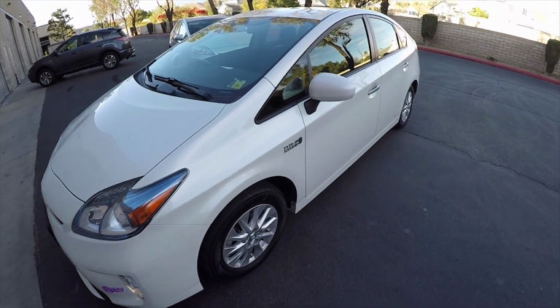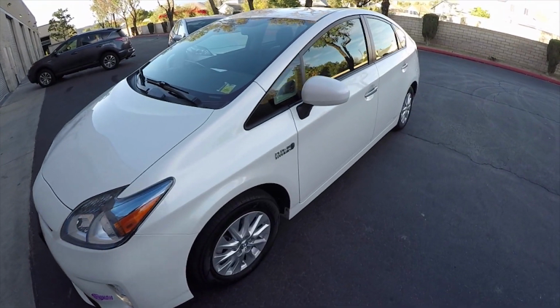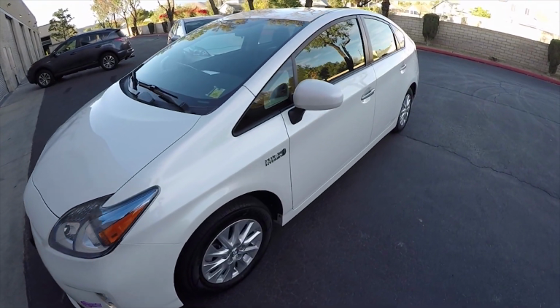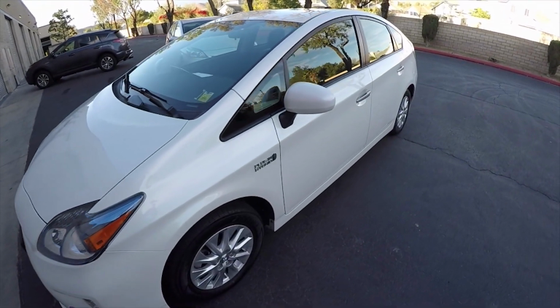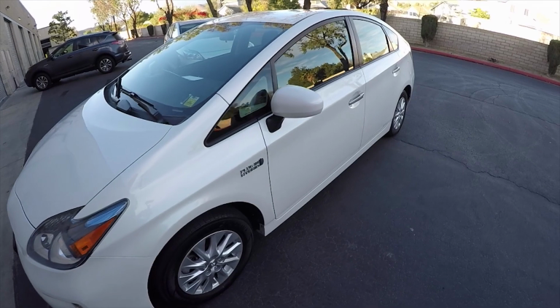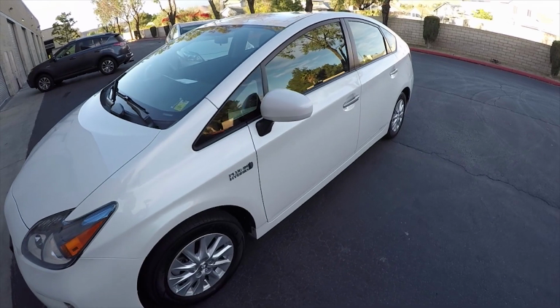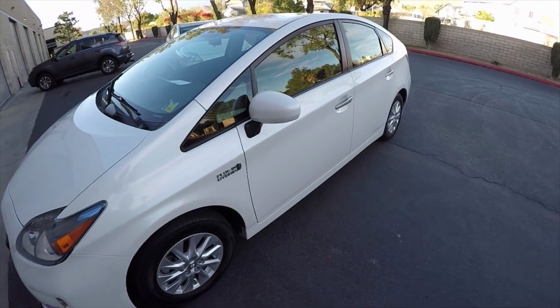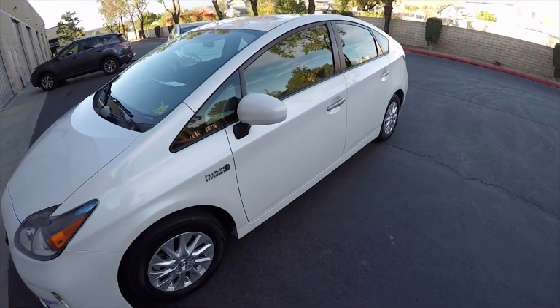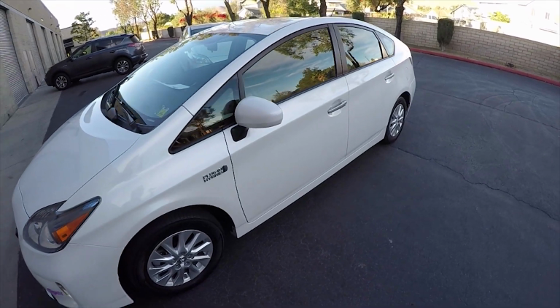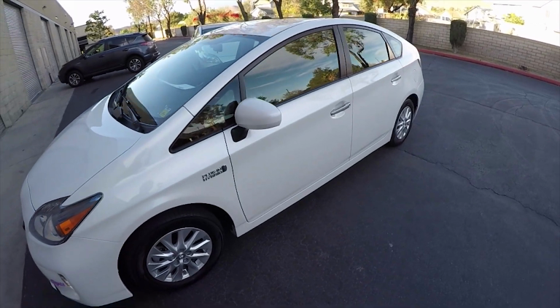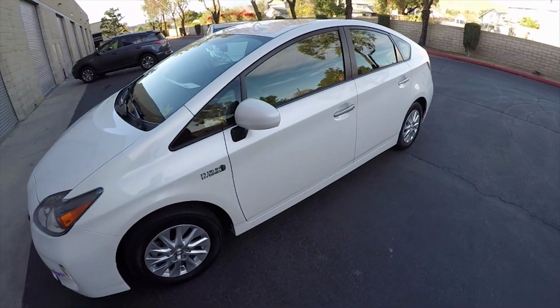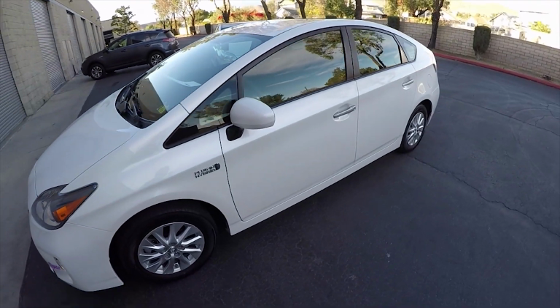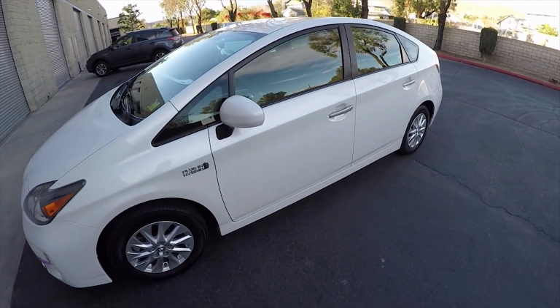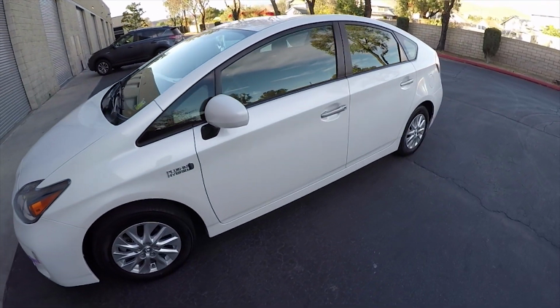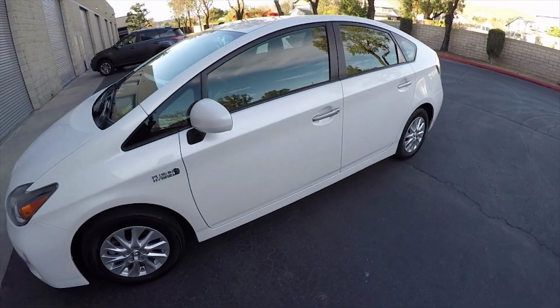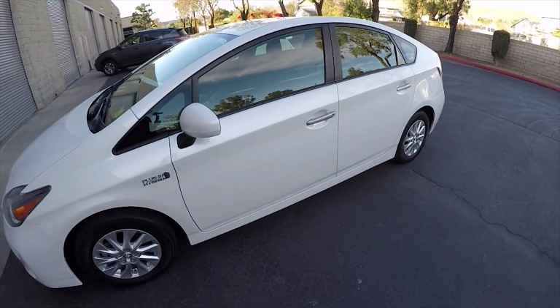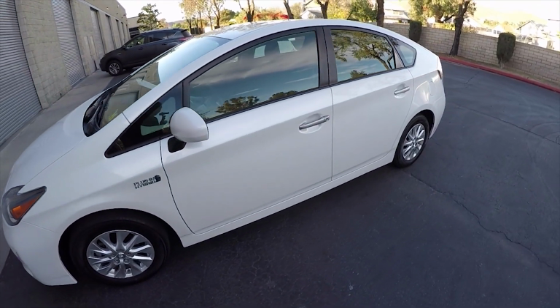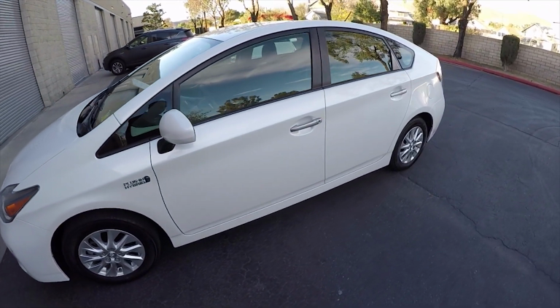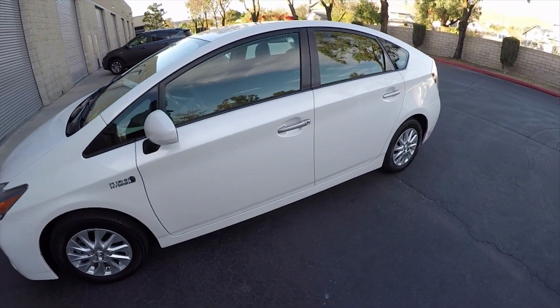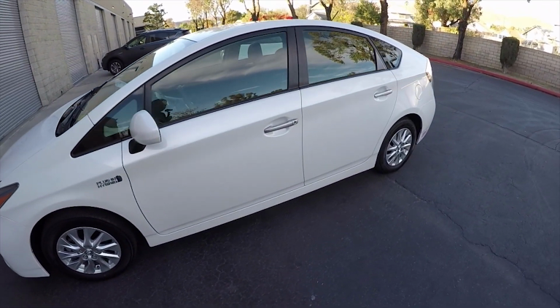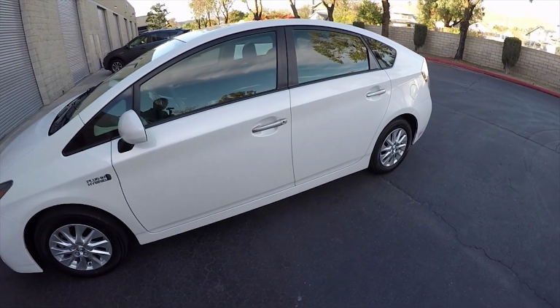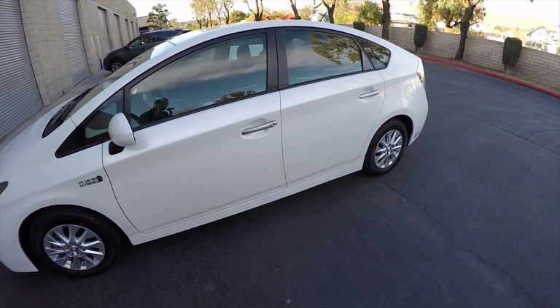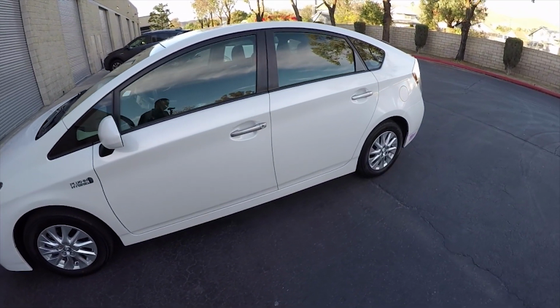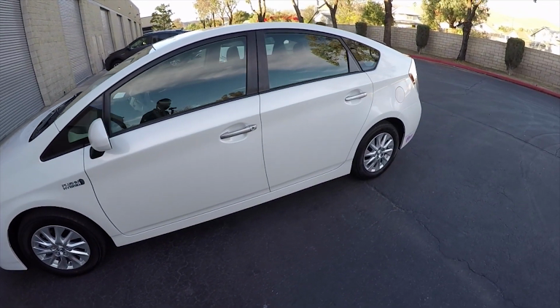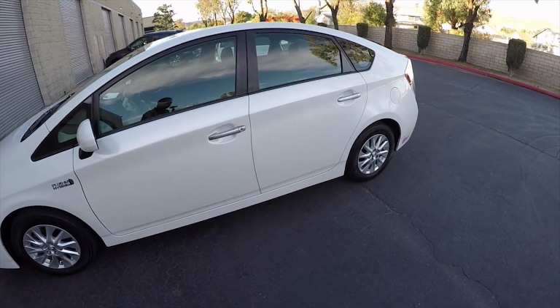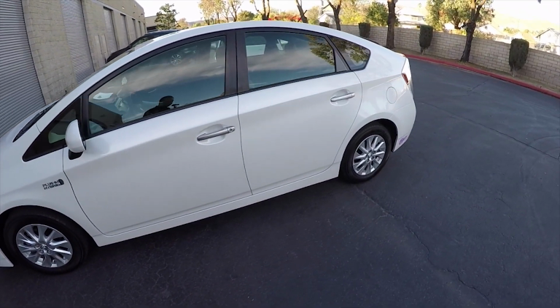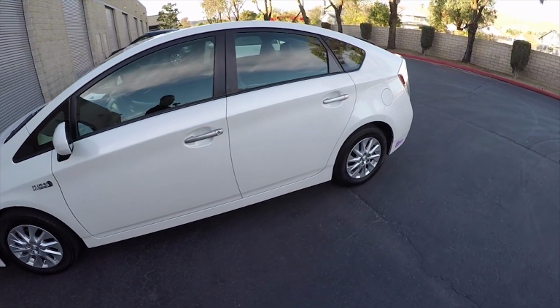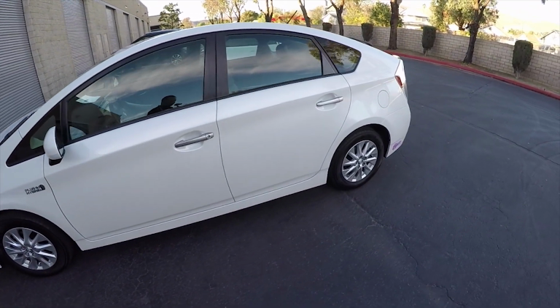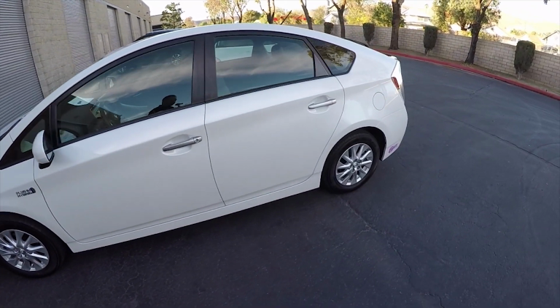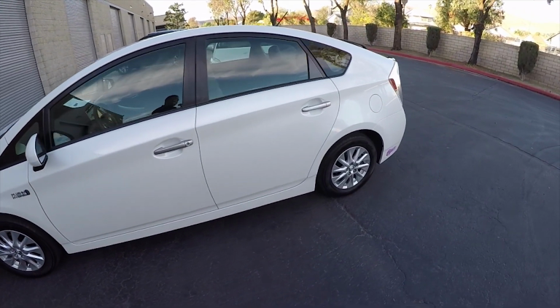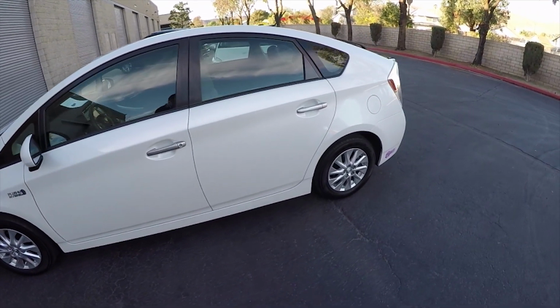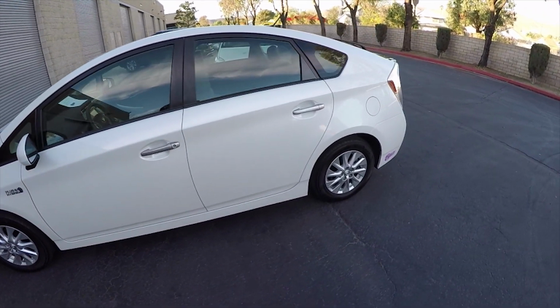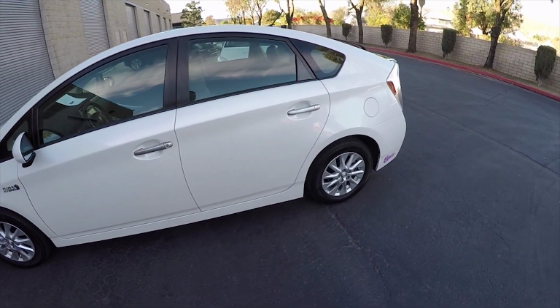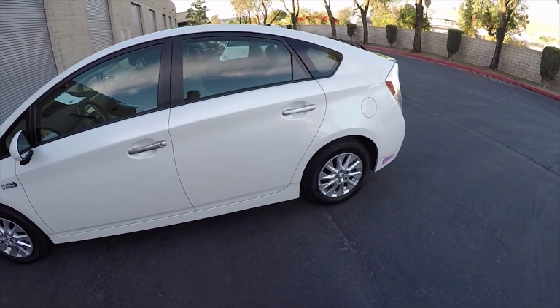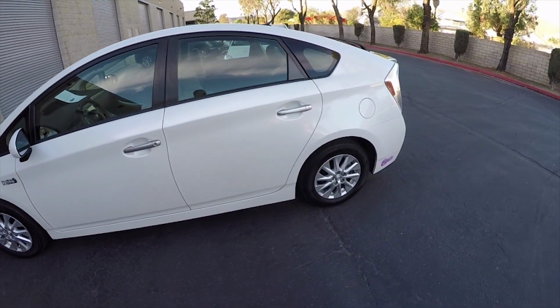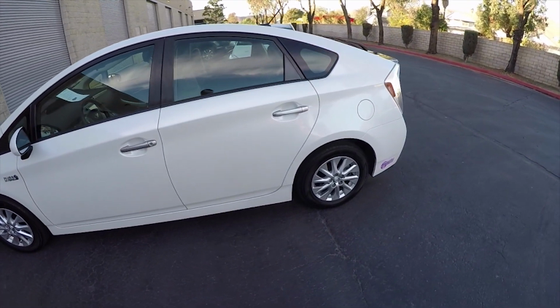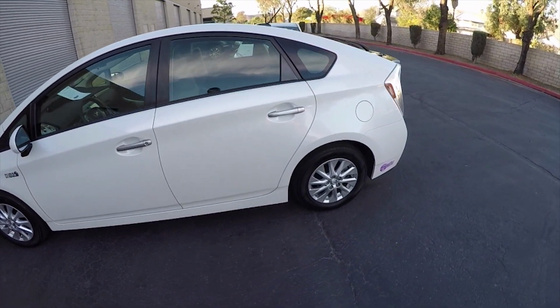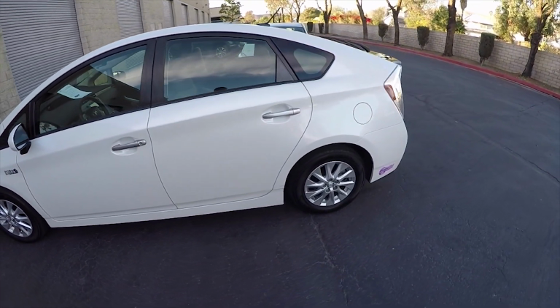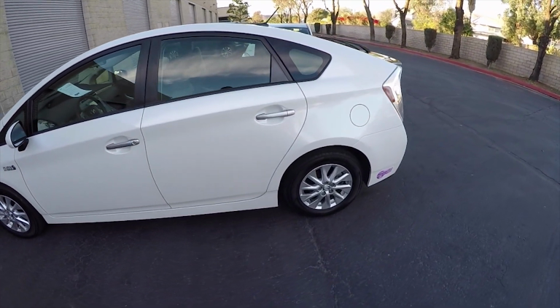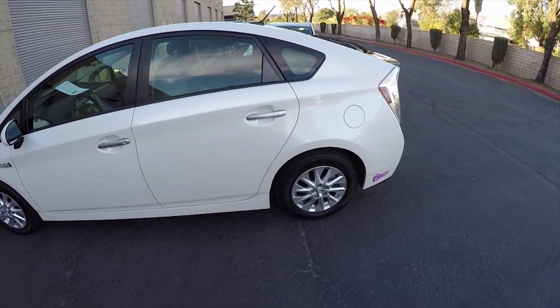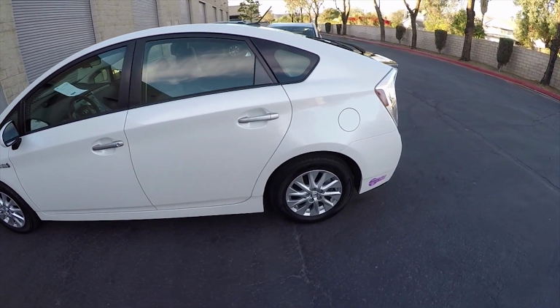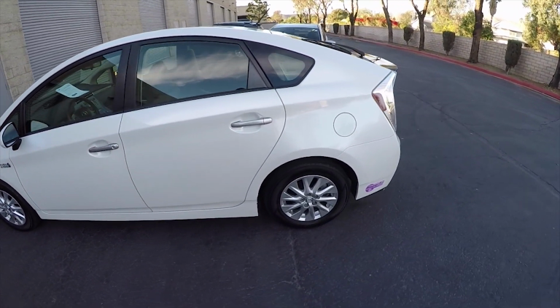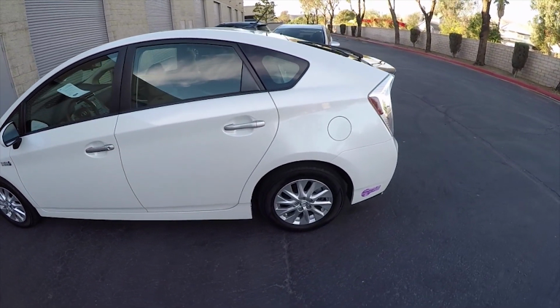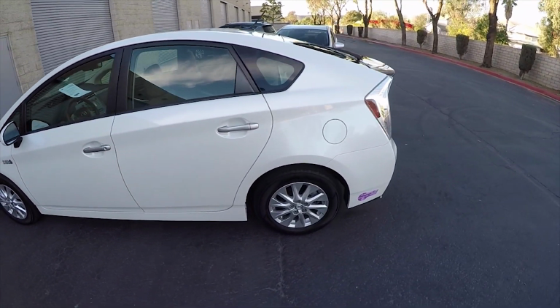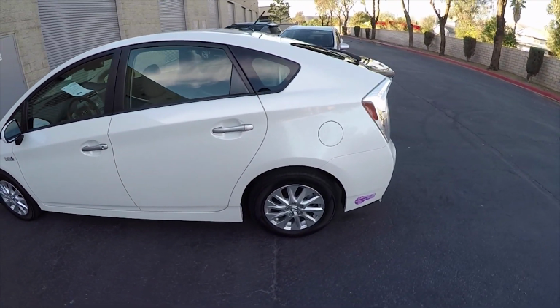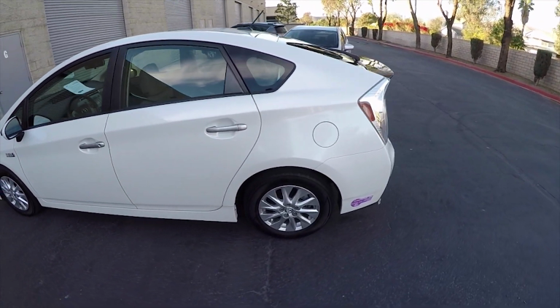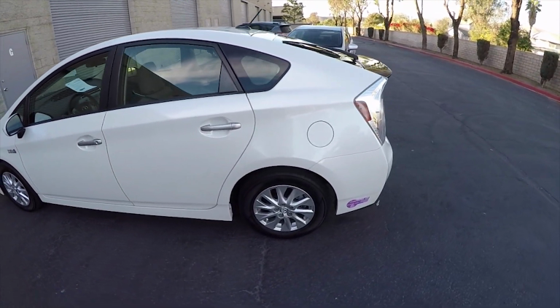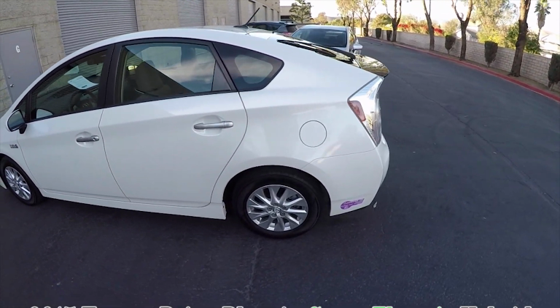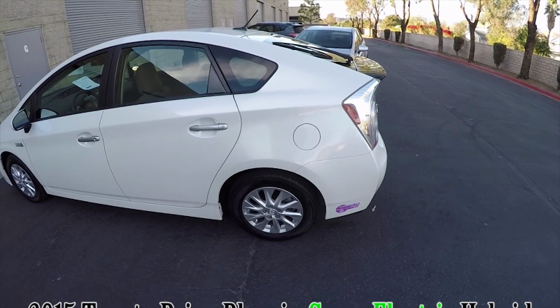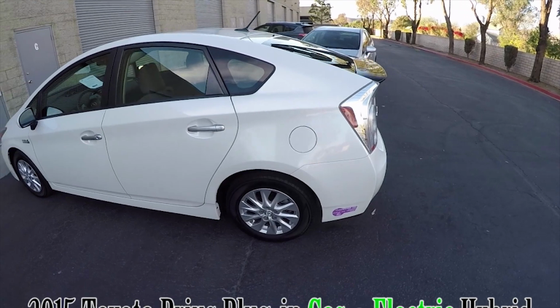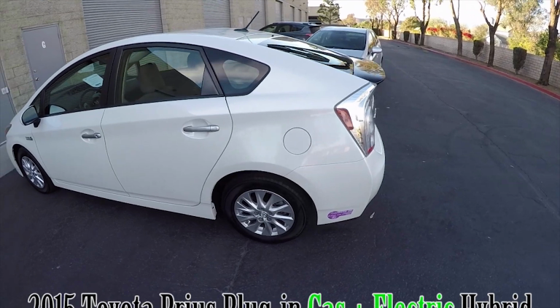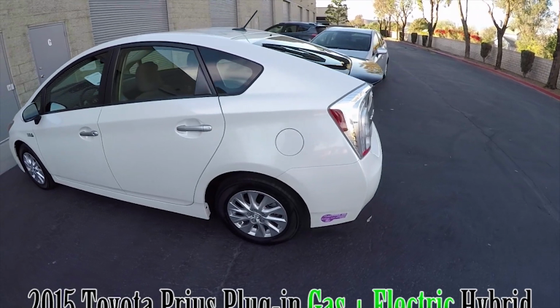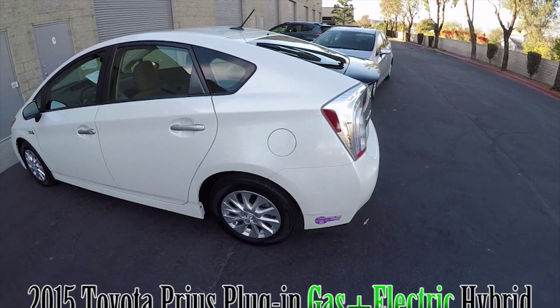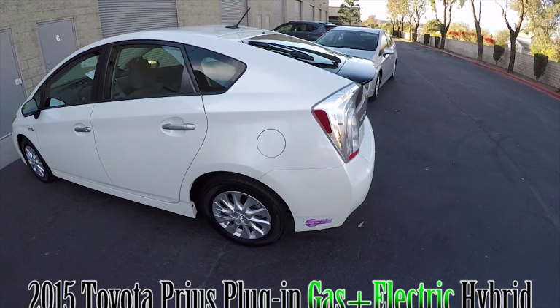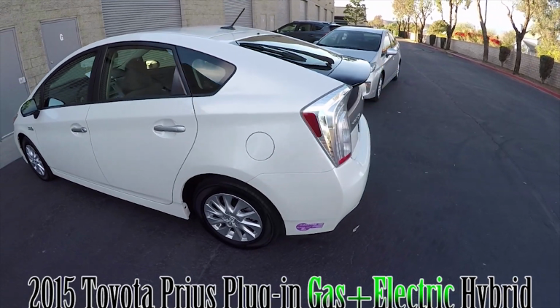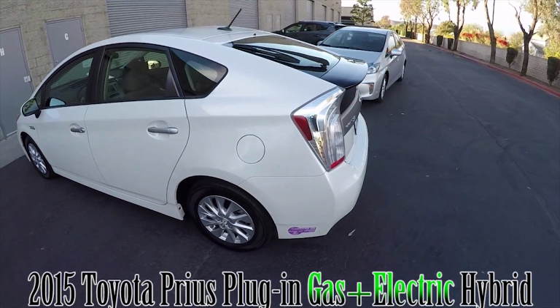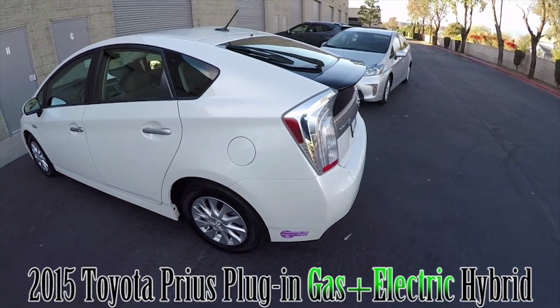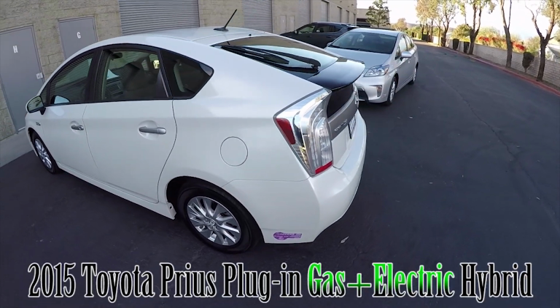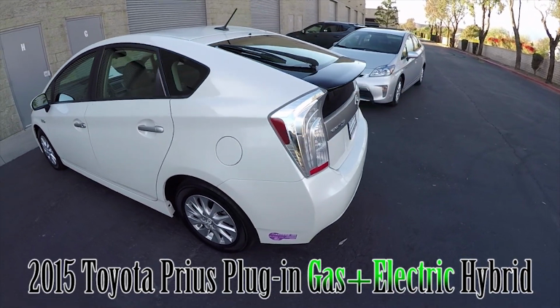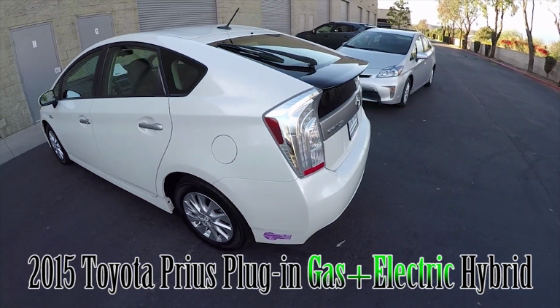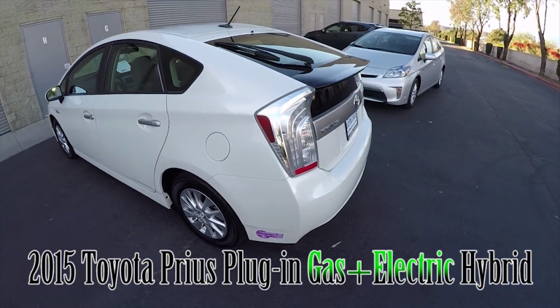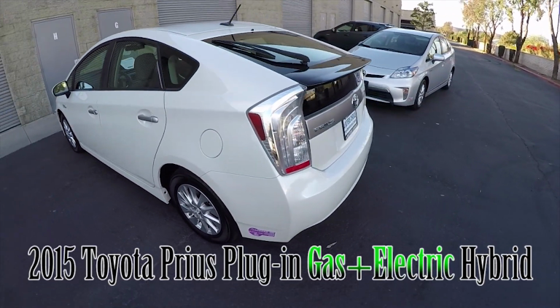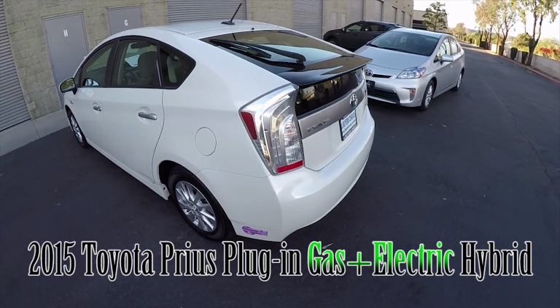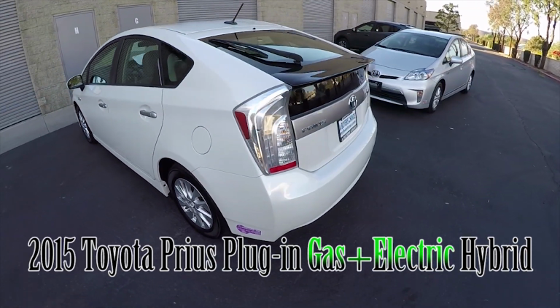I'm going to wrap up the video on this car. My name is Mike Johnson — give me a call at 951-681-2101. Thank you.